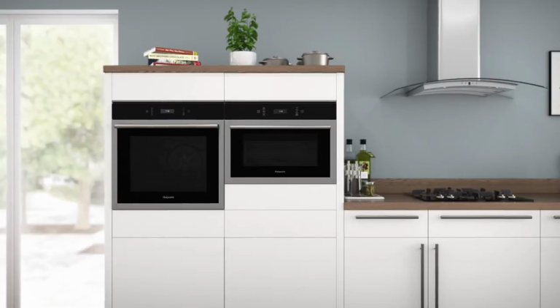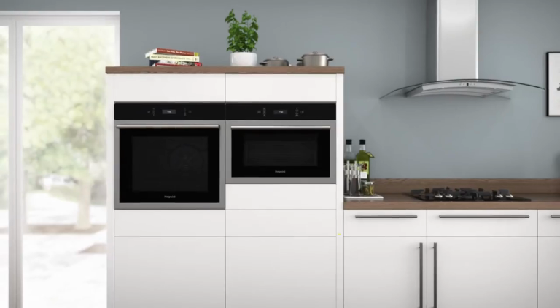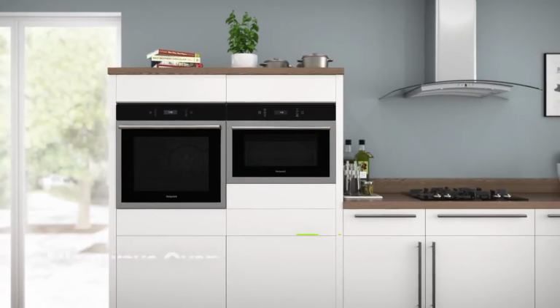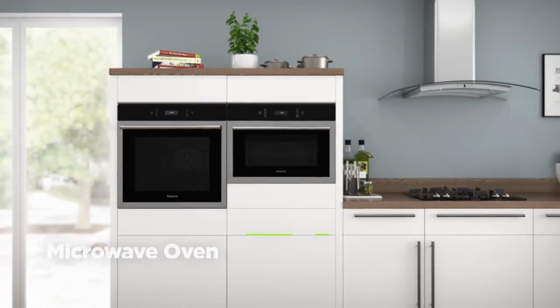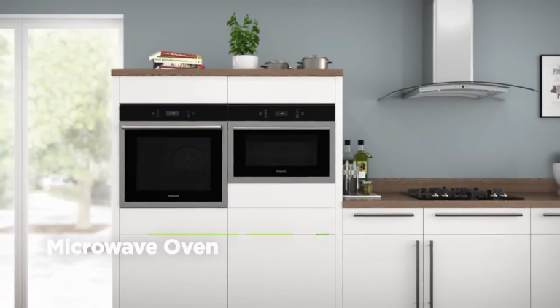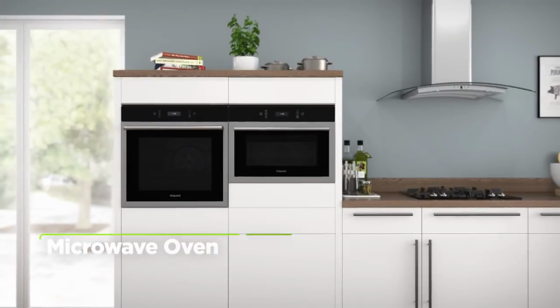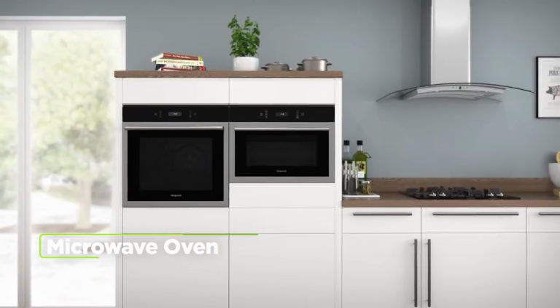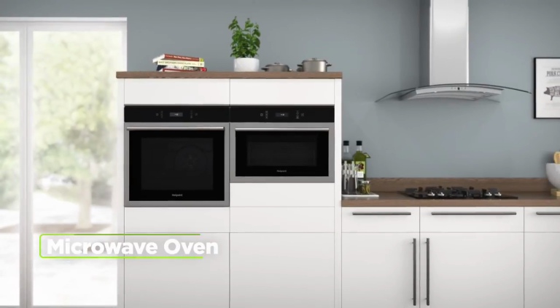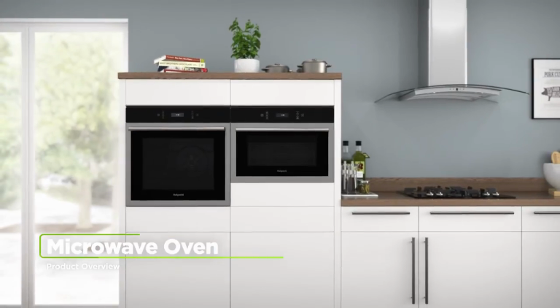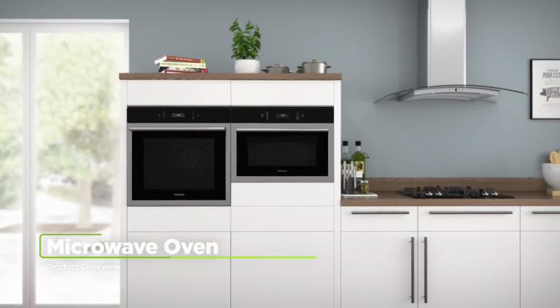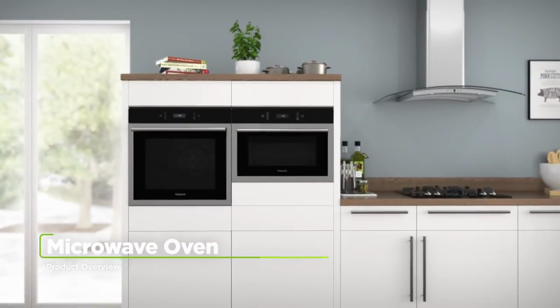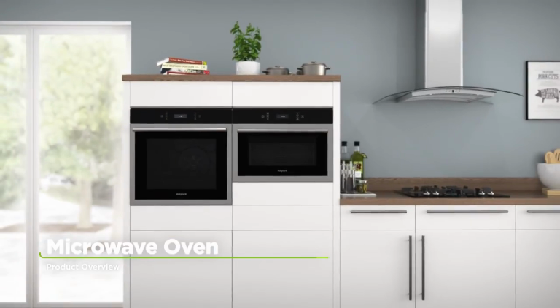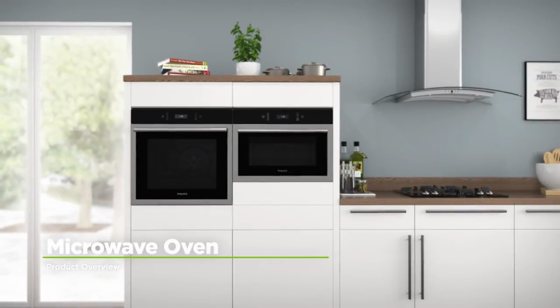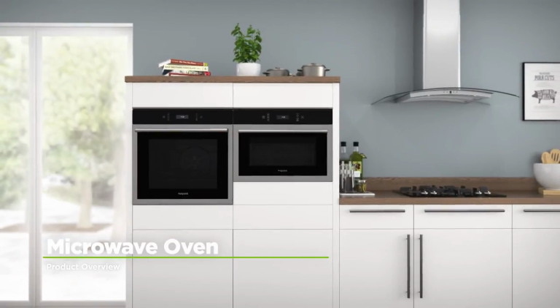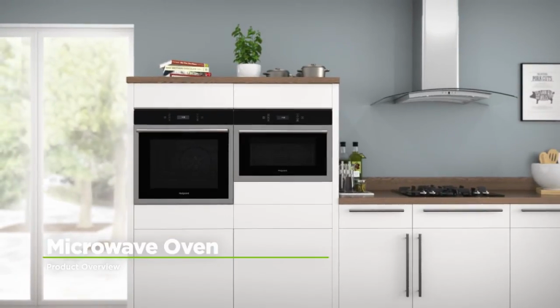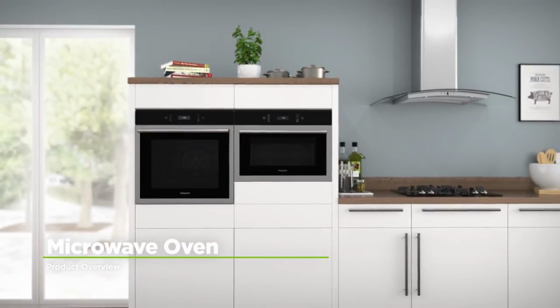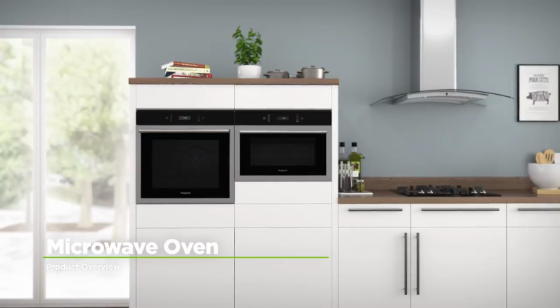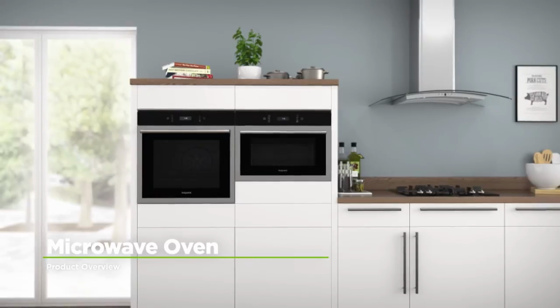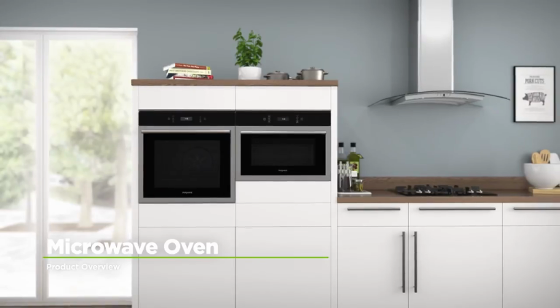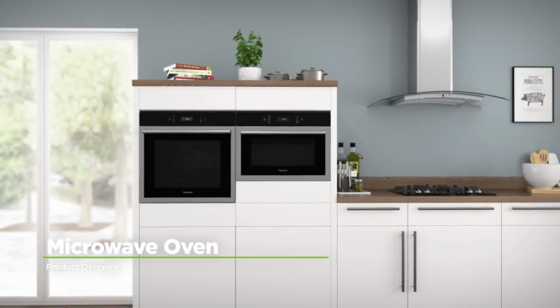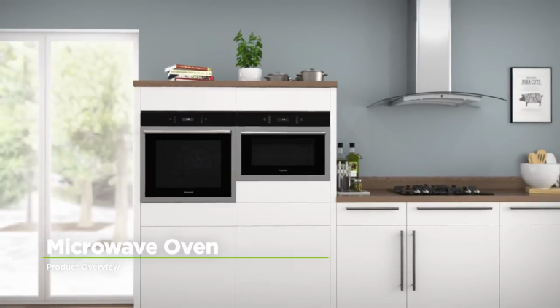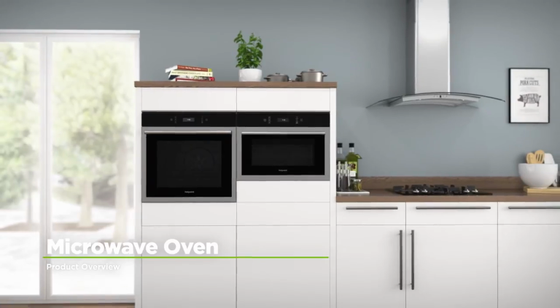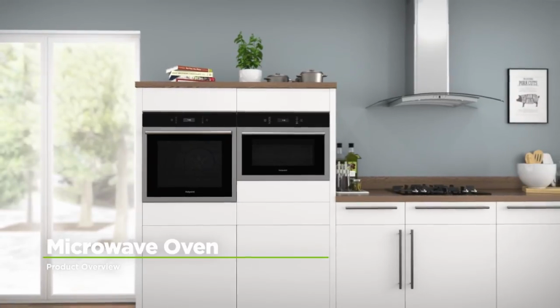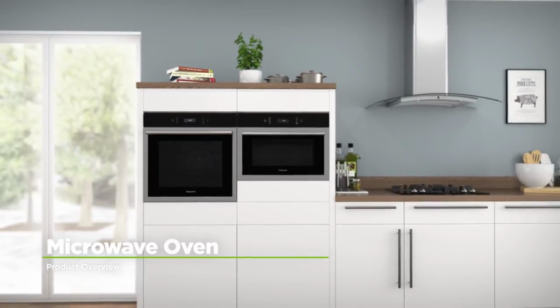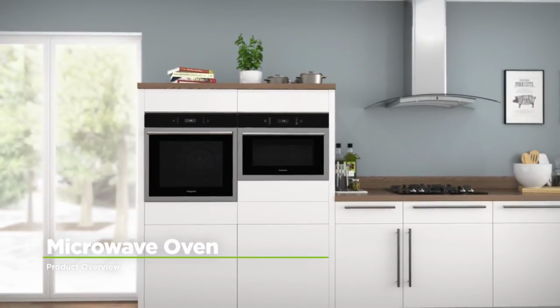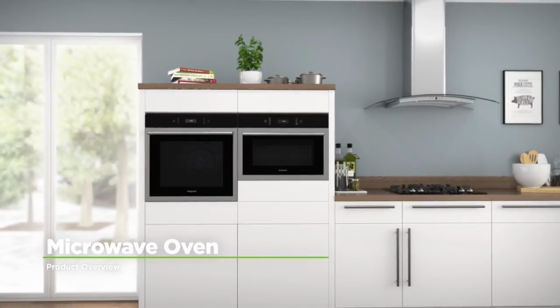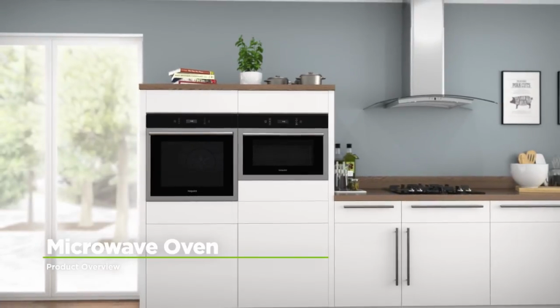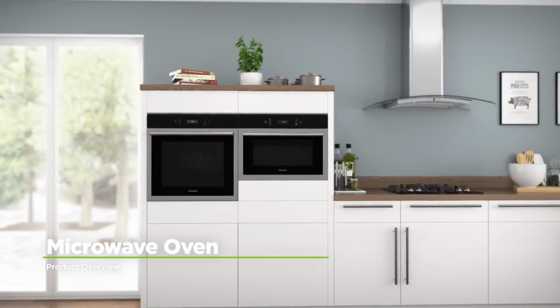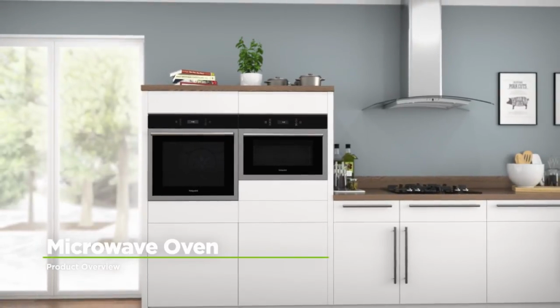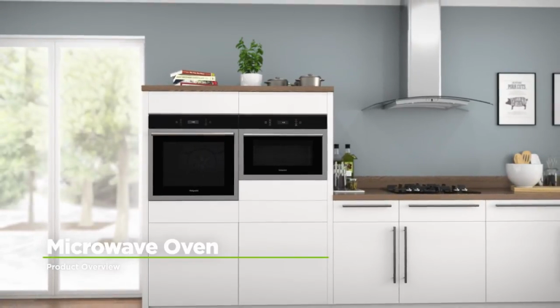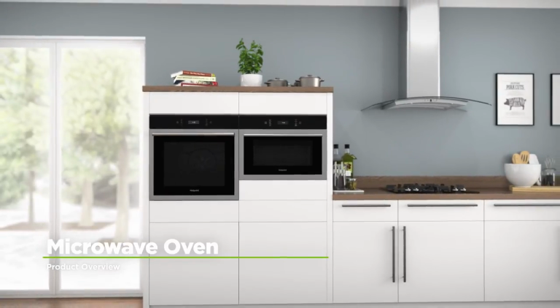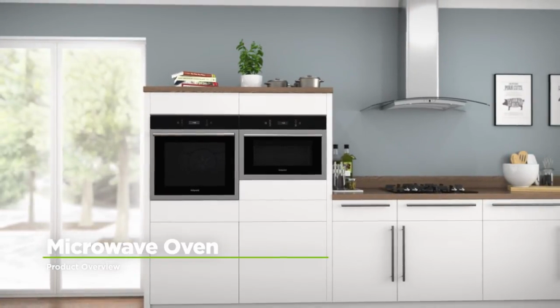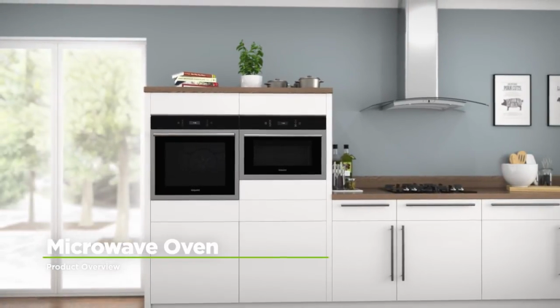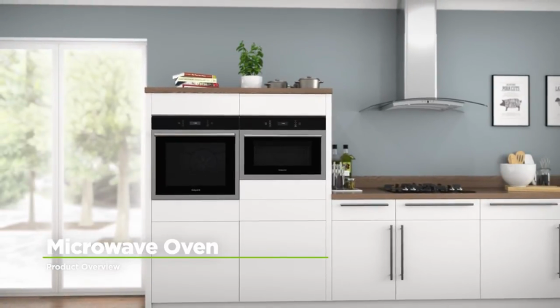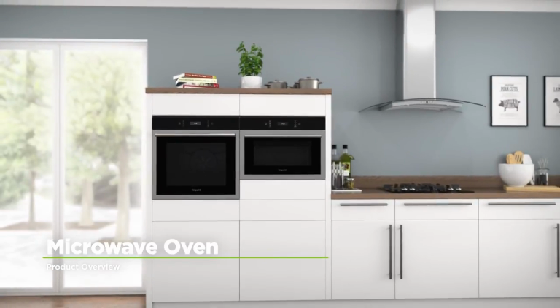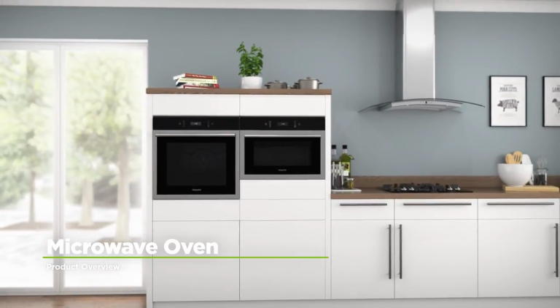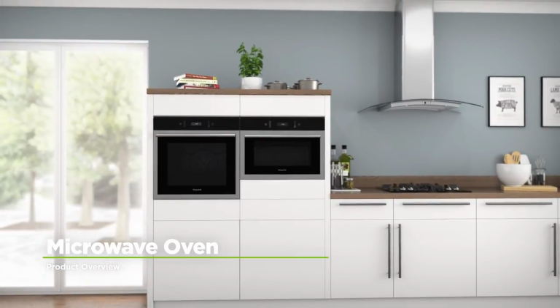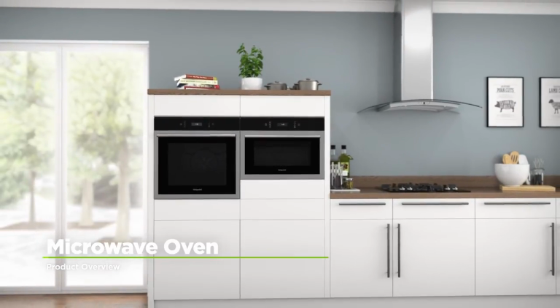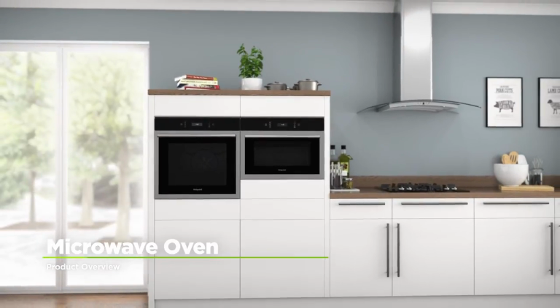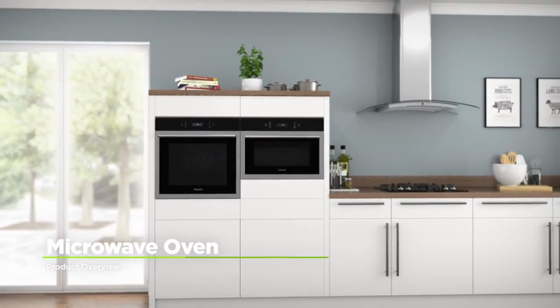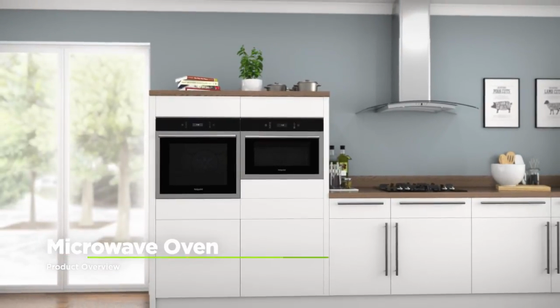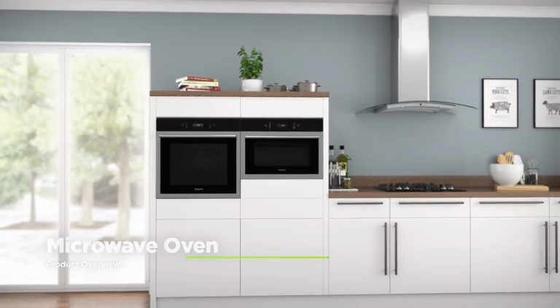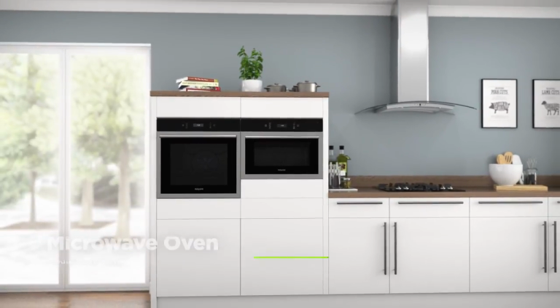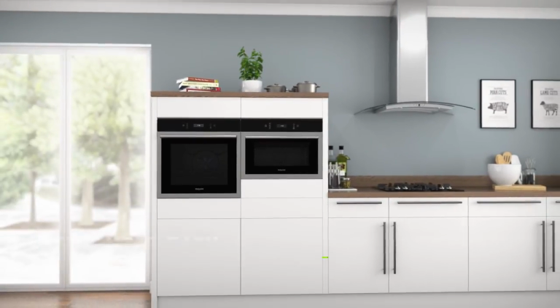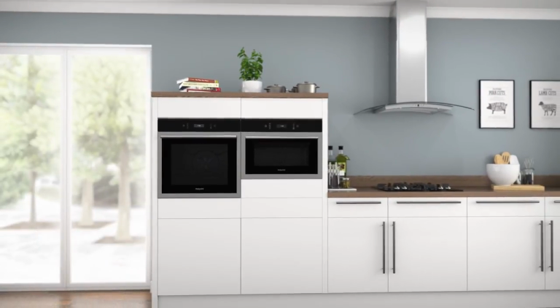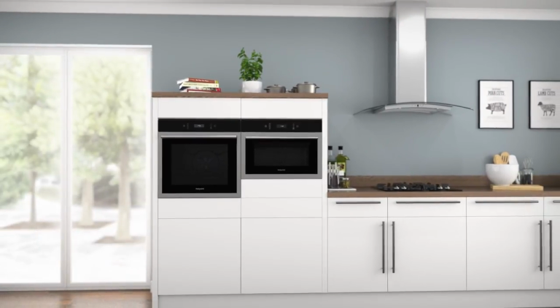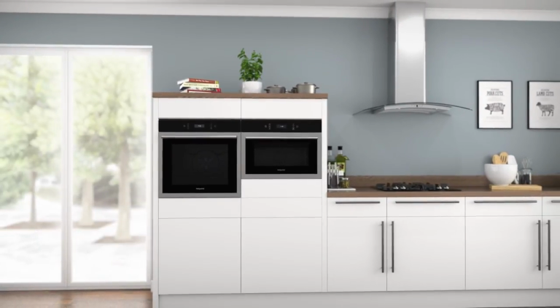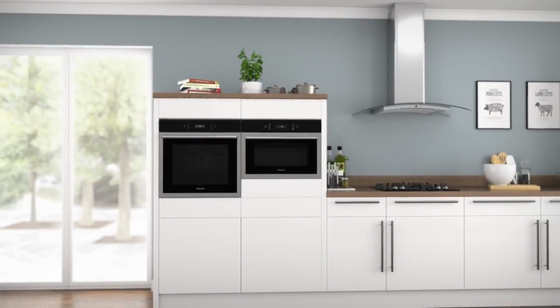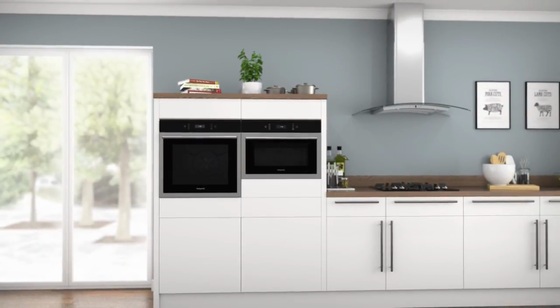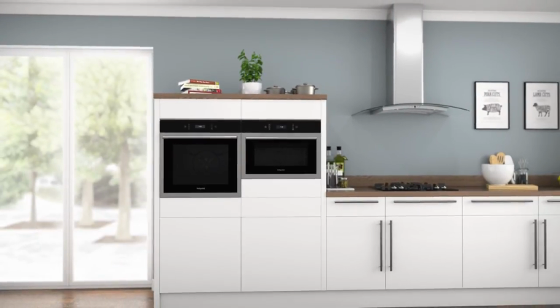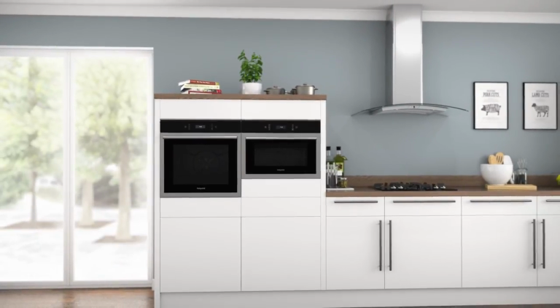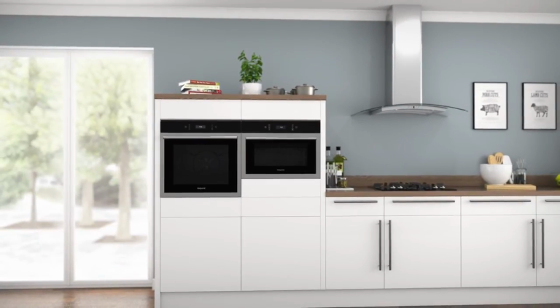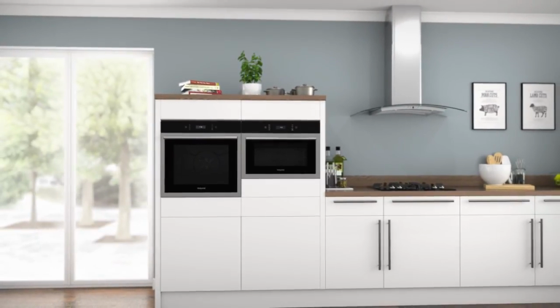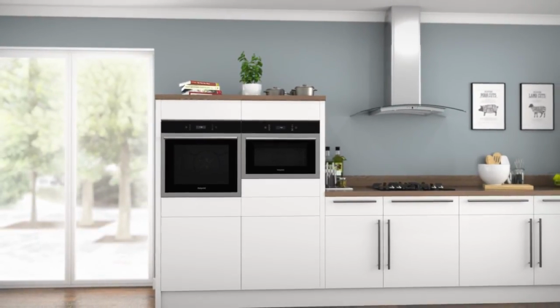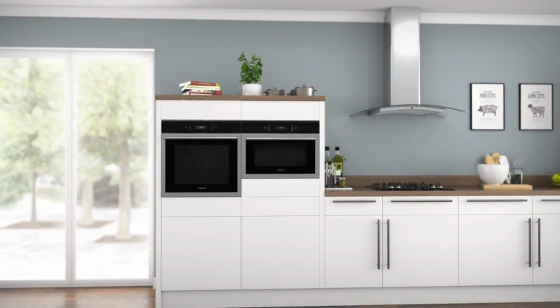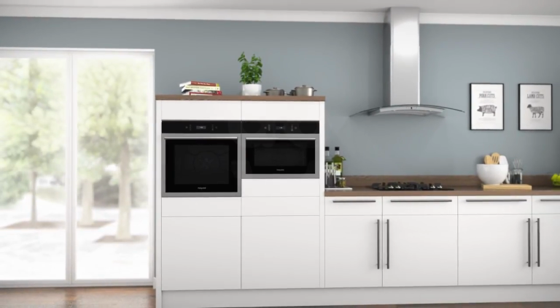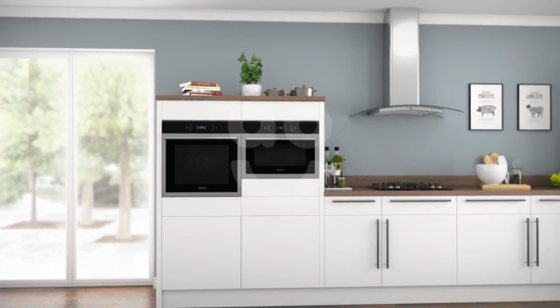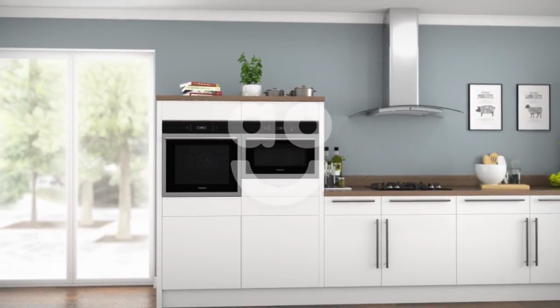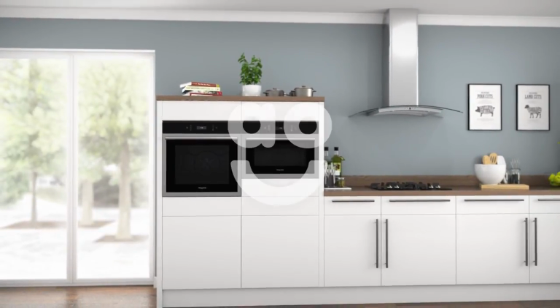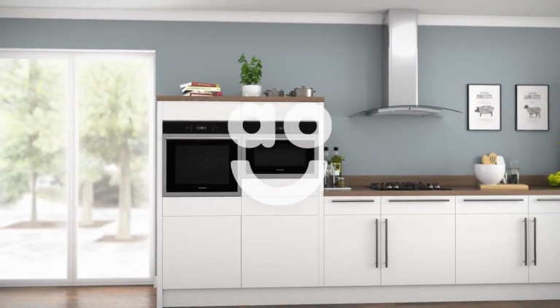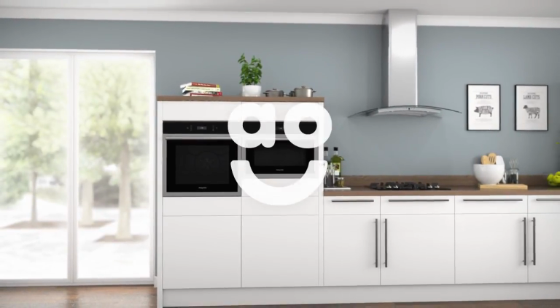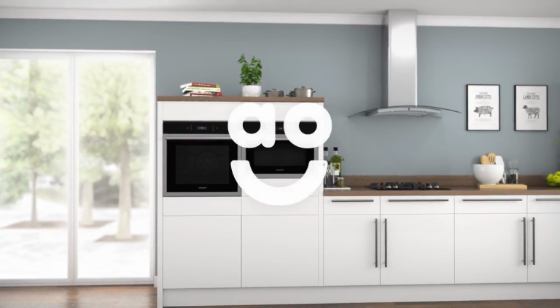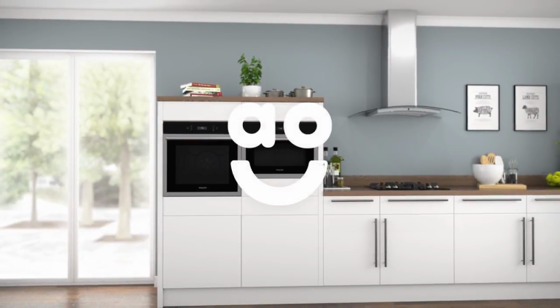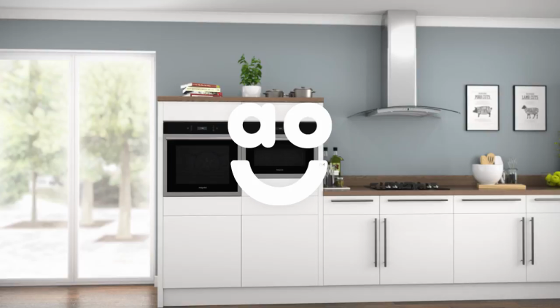If you're looking for a combination microwave oven with innovative technology, this built-in model from Hotpoint is an excellent choice.